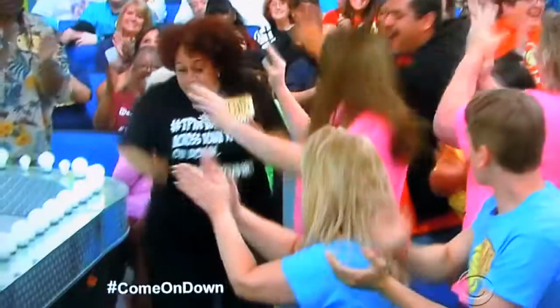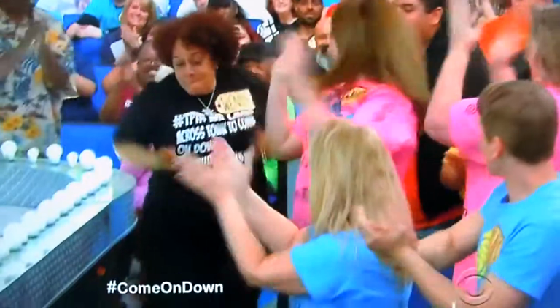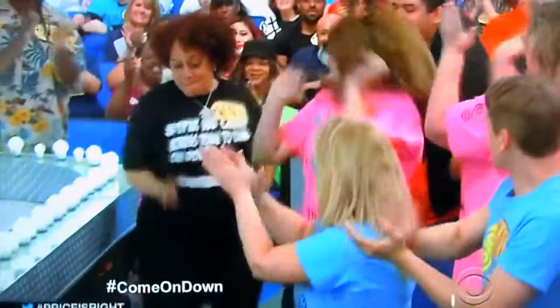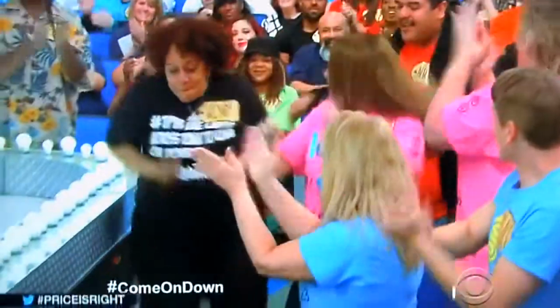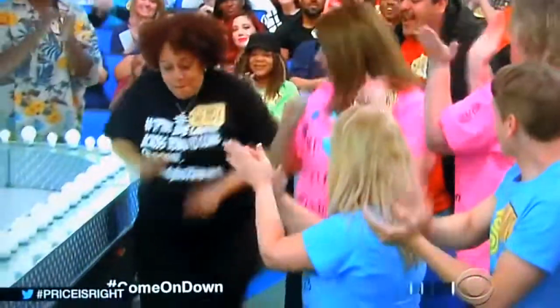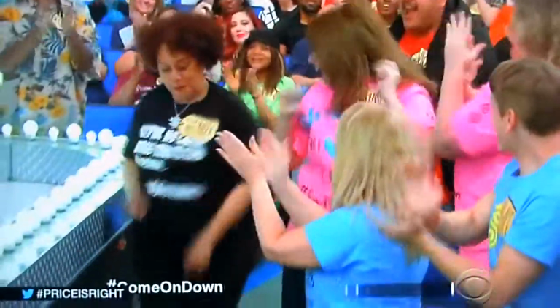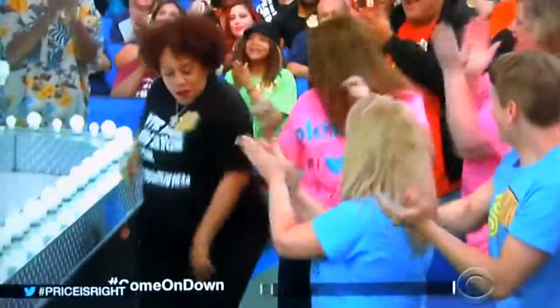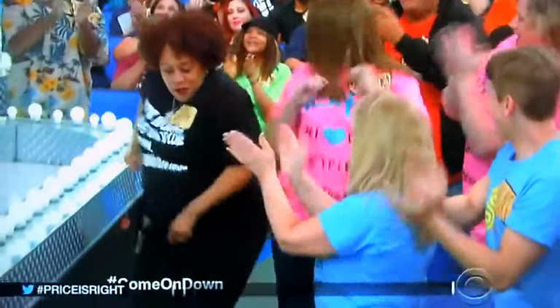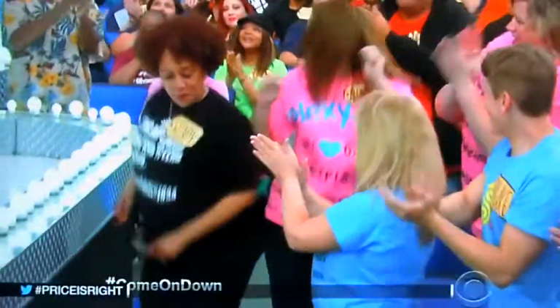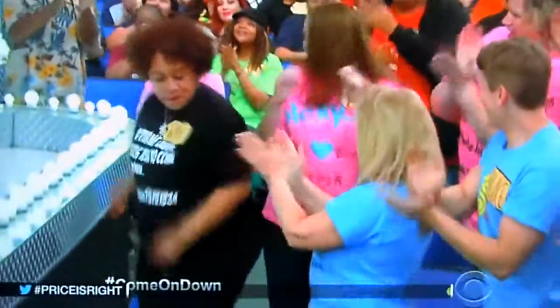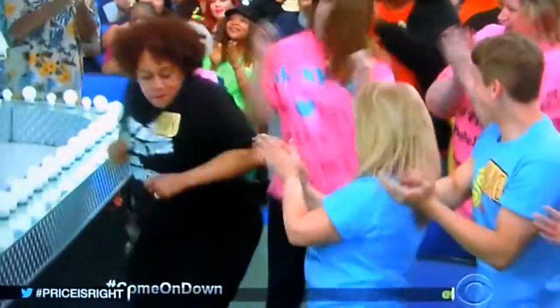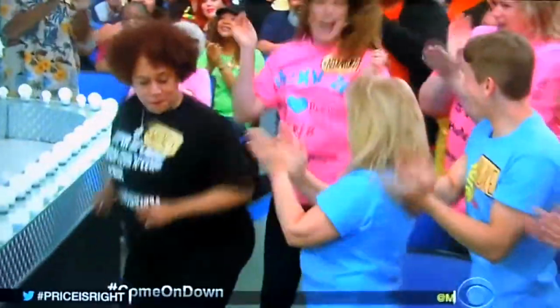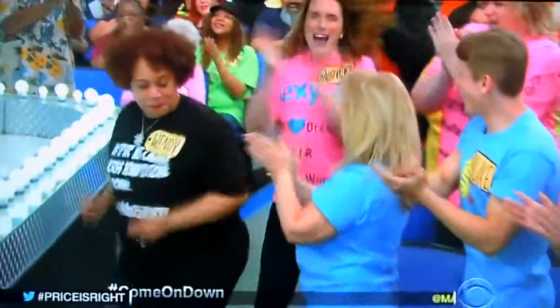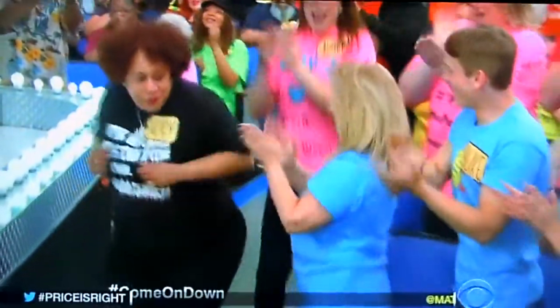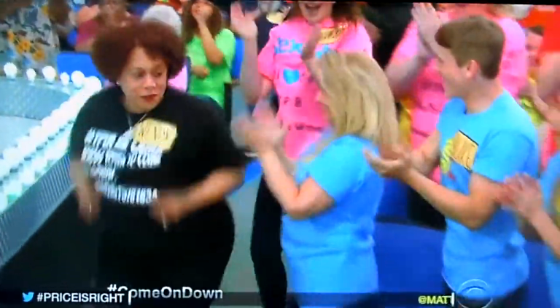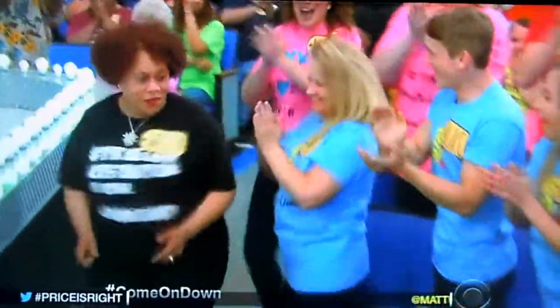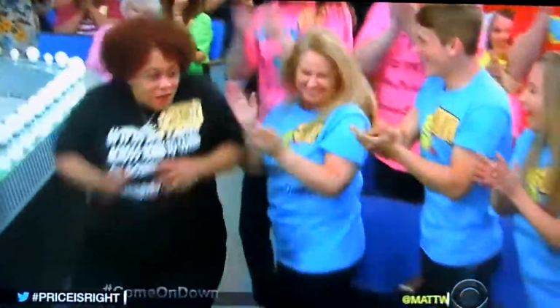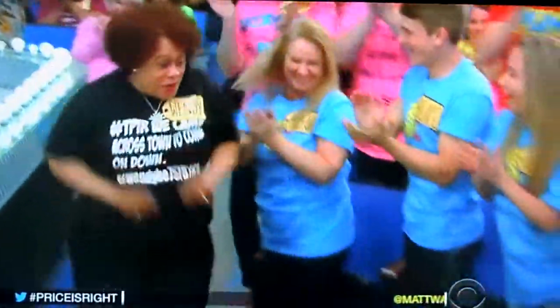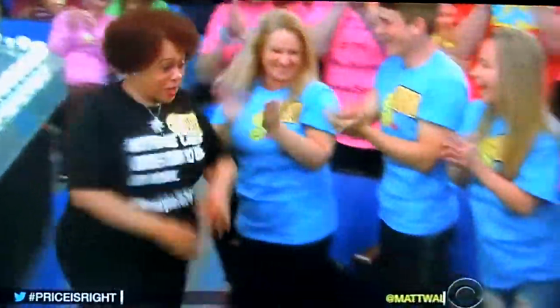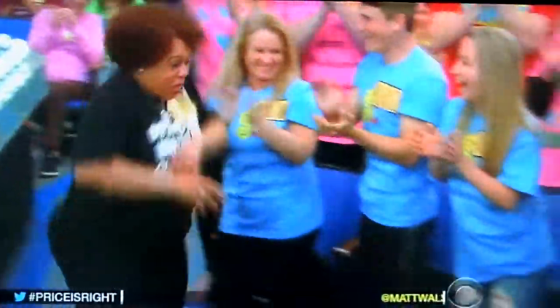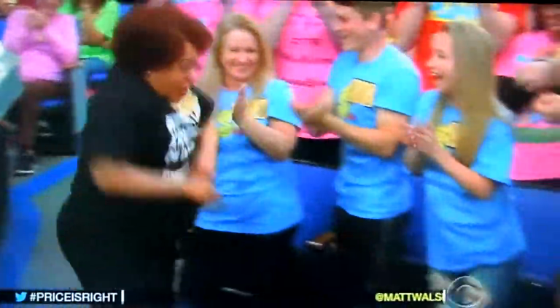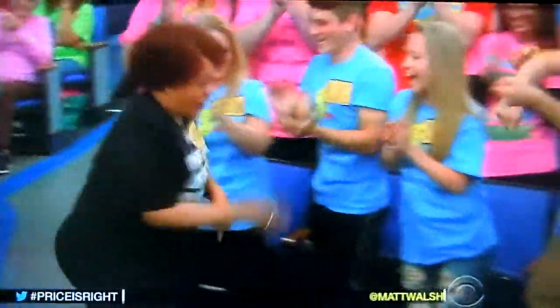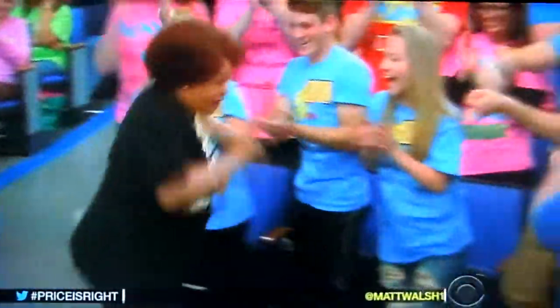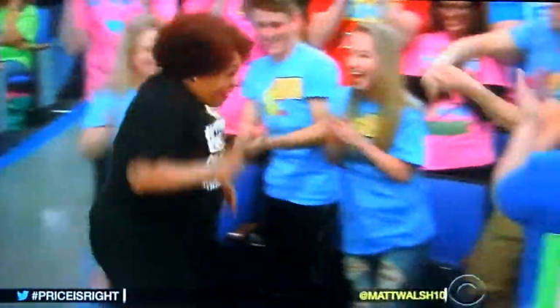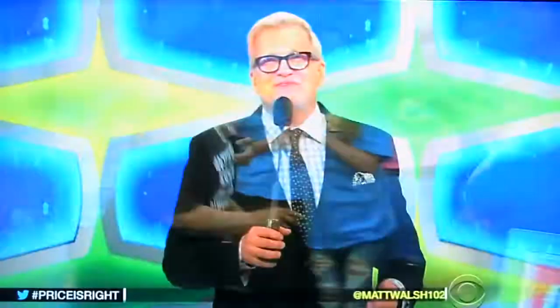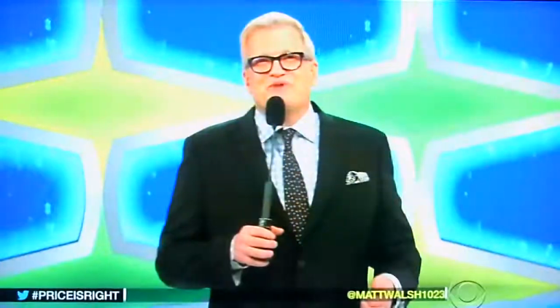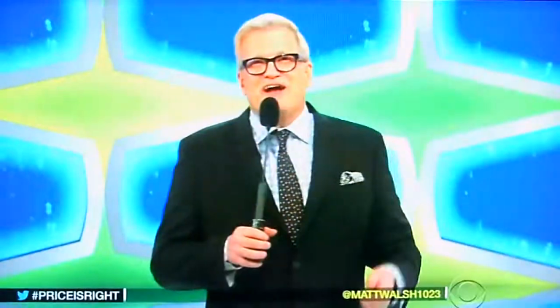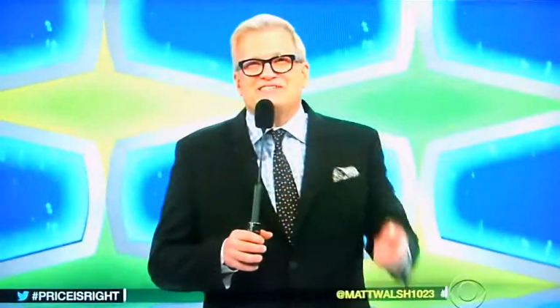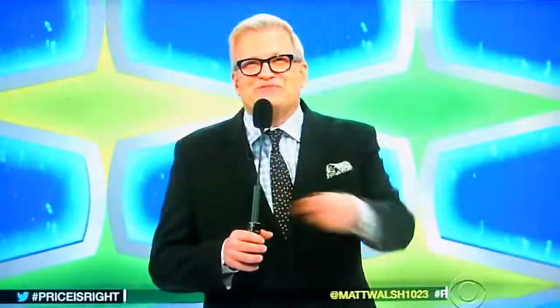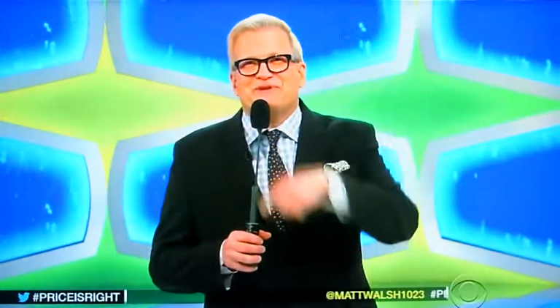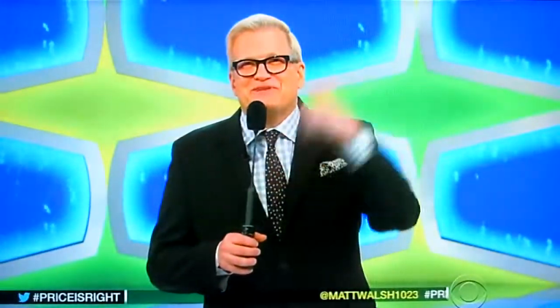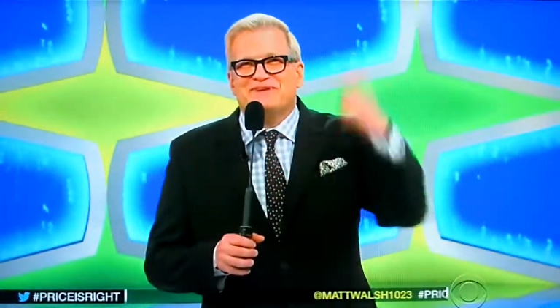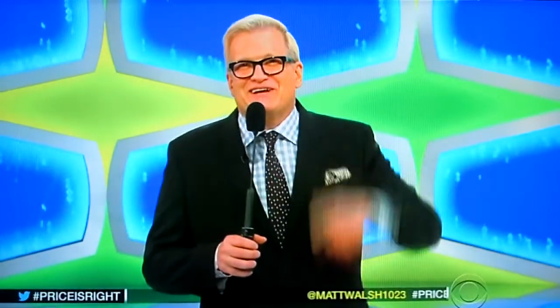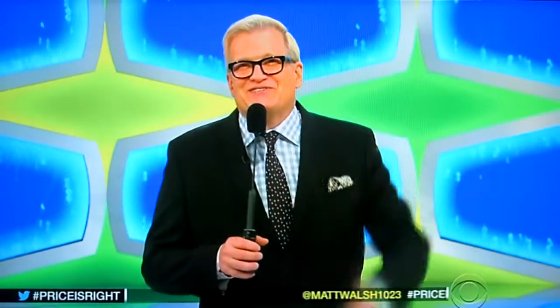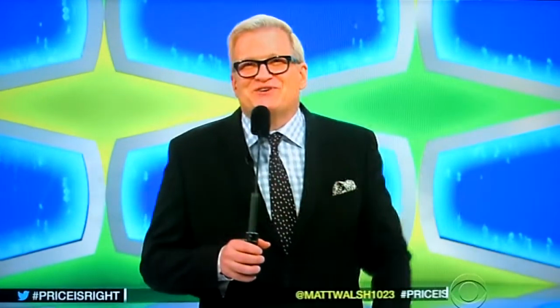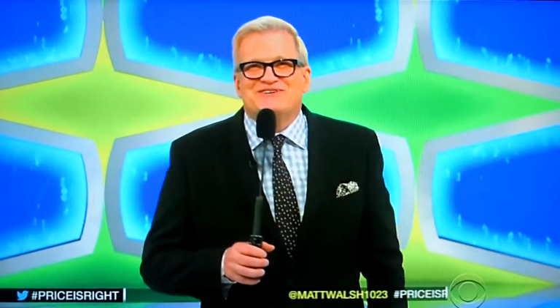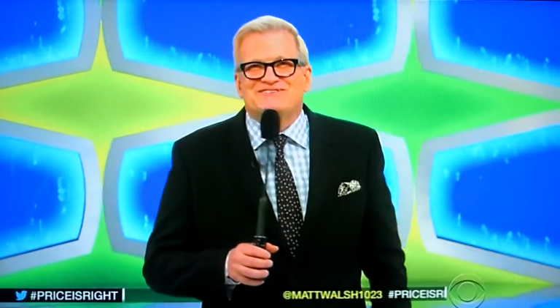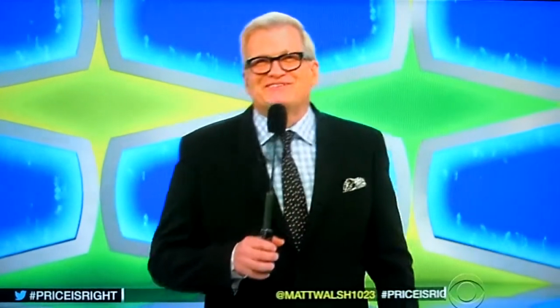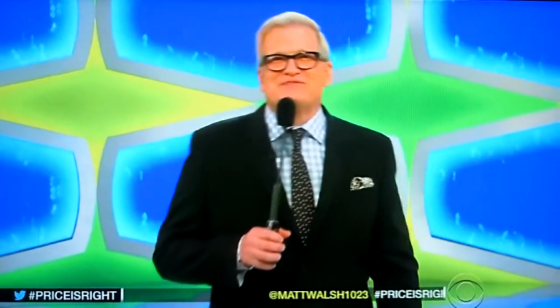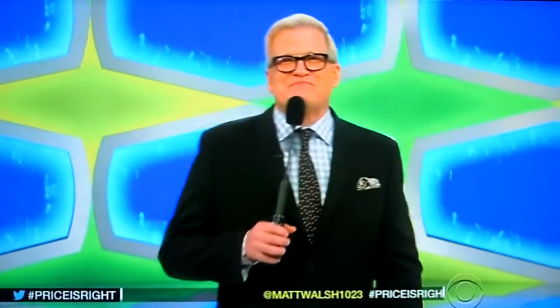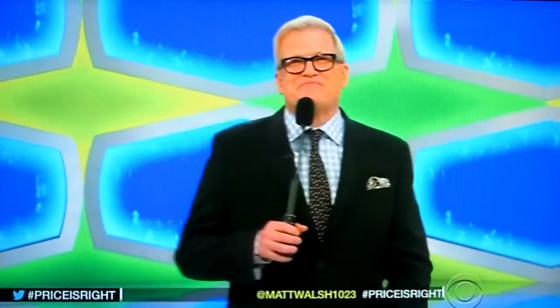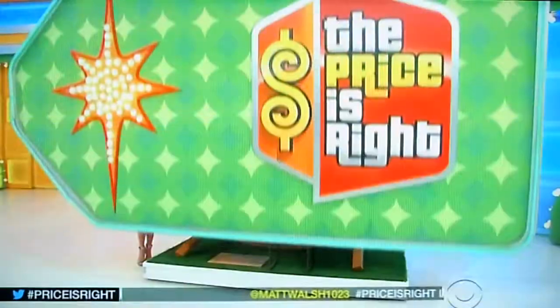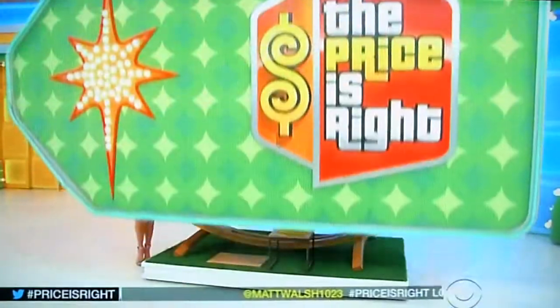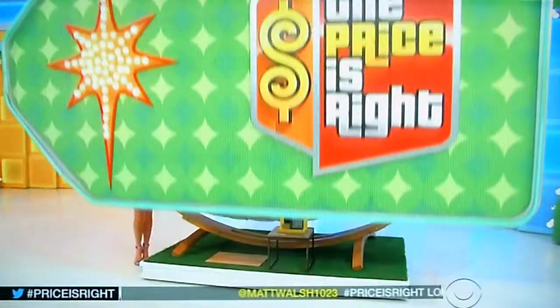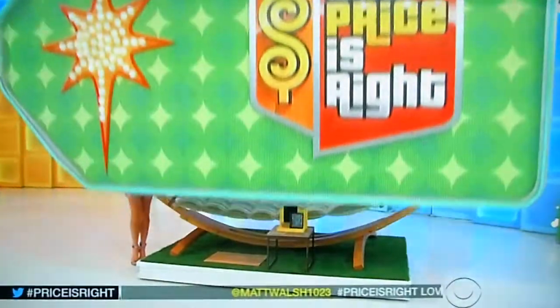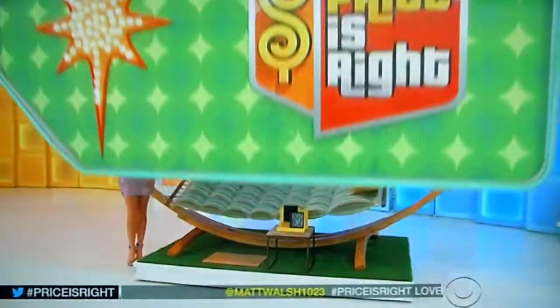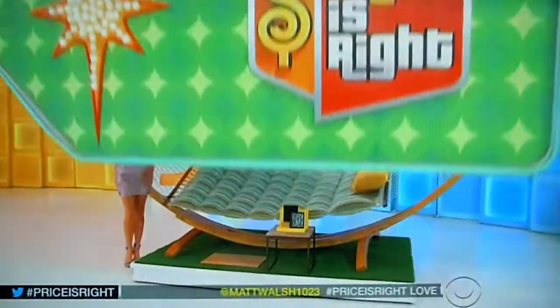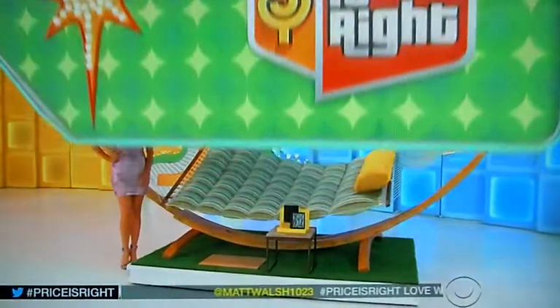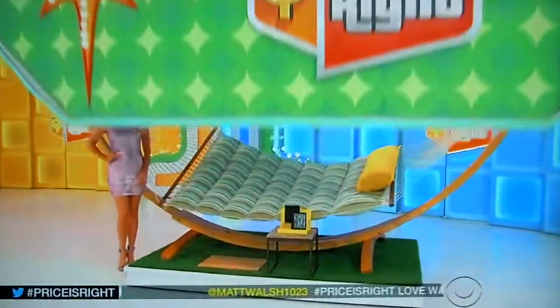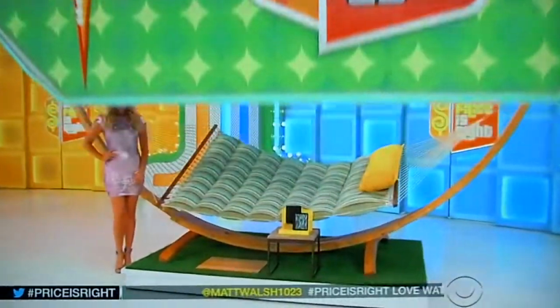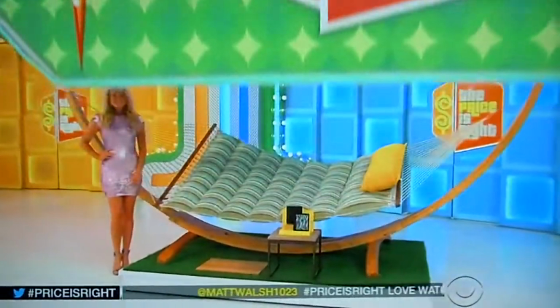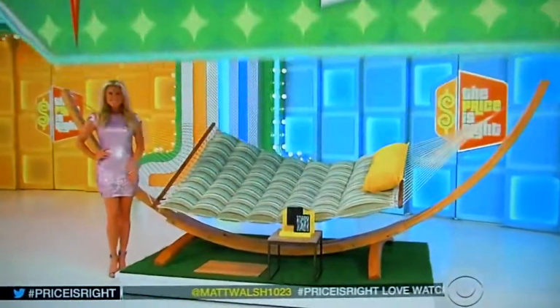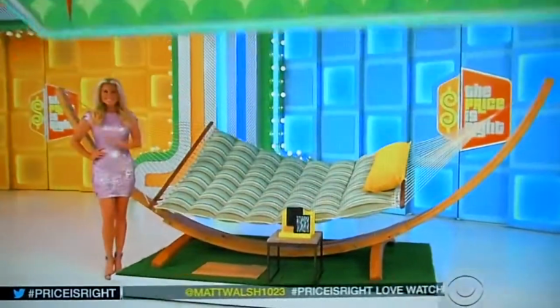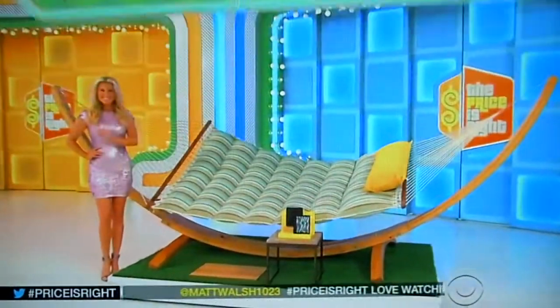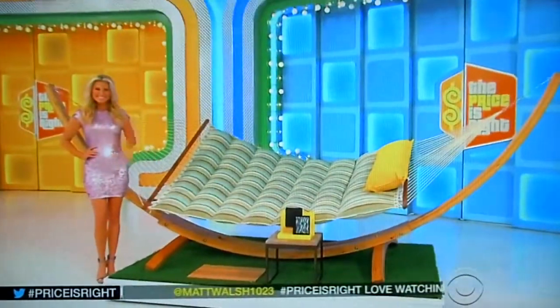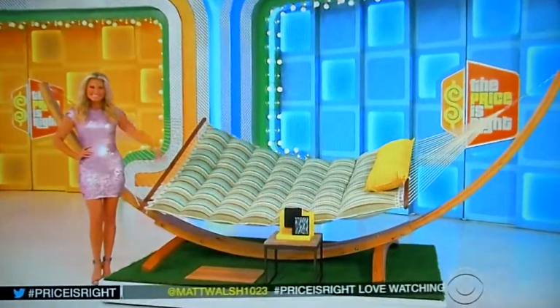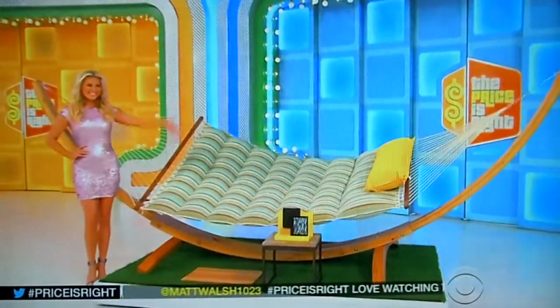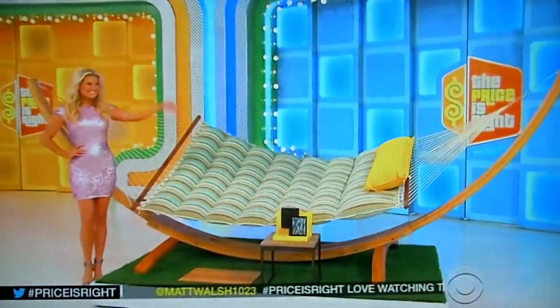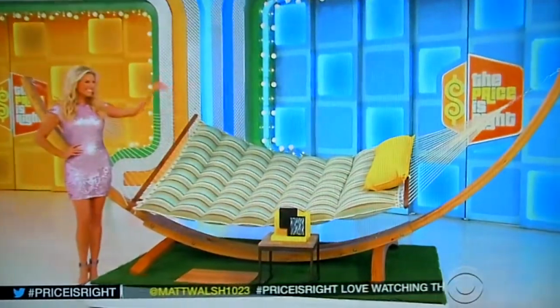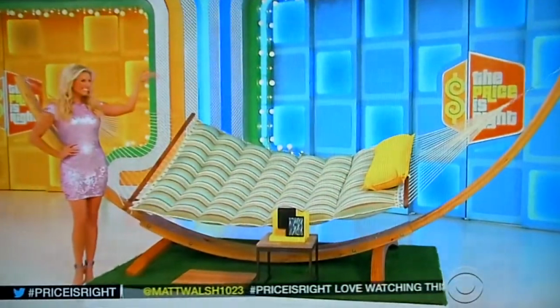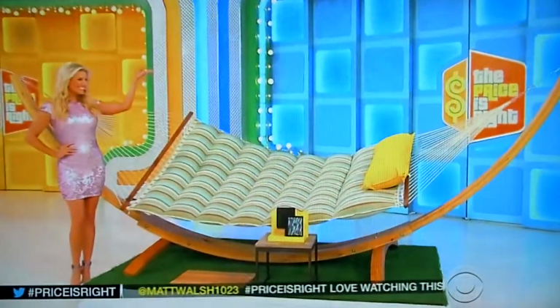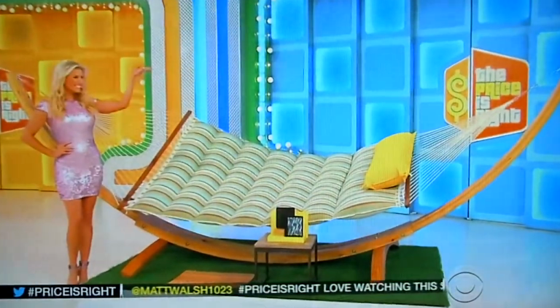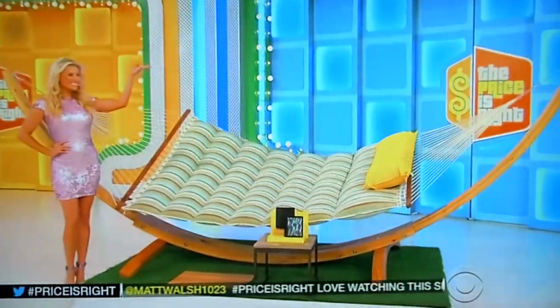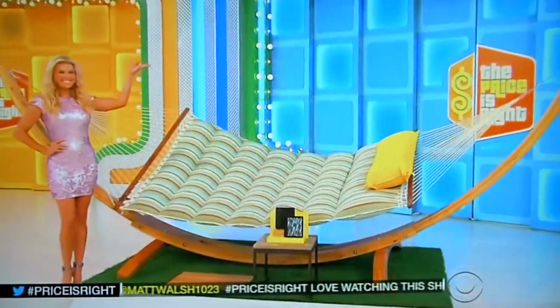Wendy, good luck. Let's see a prize everybody can bet on, George. Next up, we've got a new hammock and an e-reader.